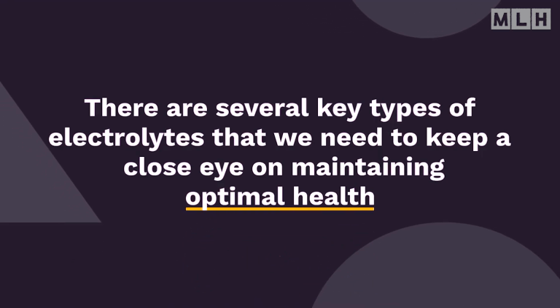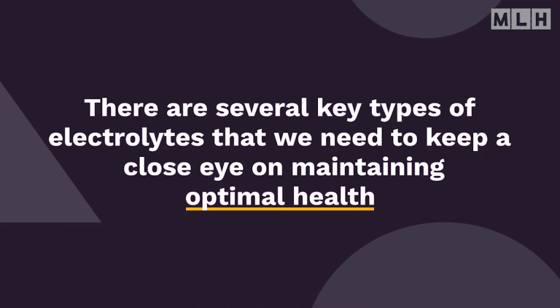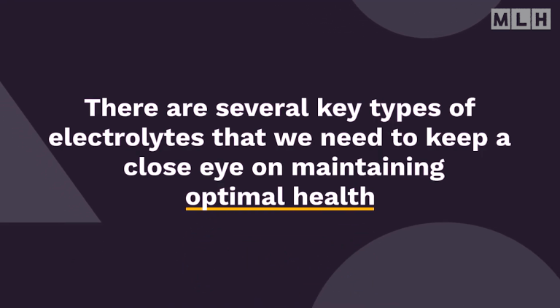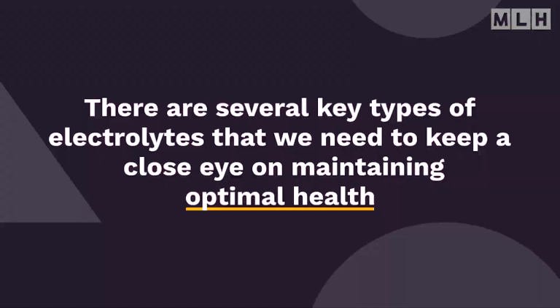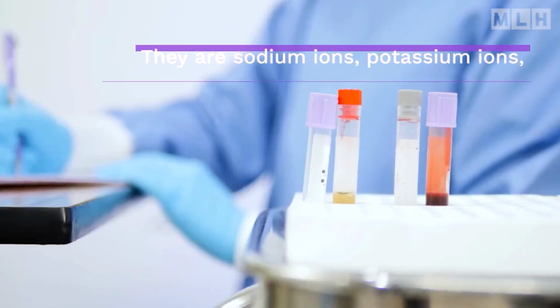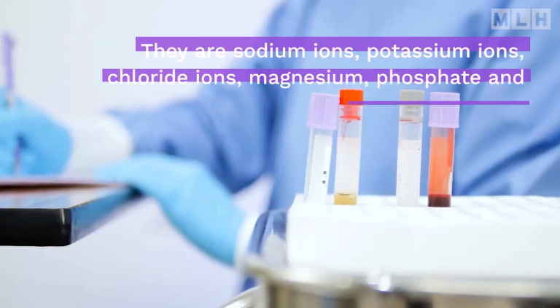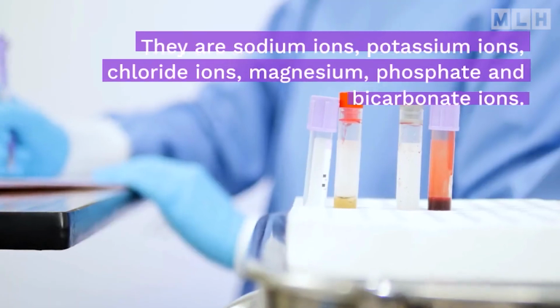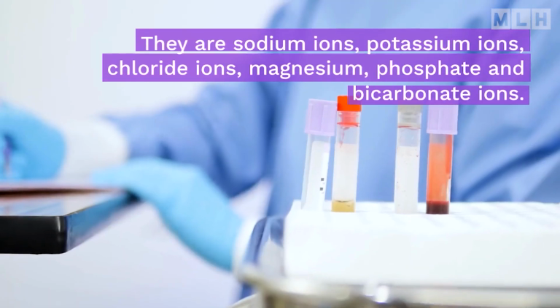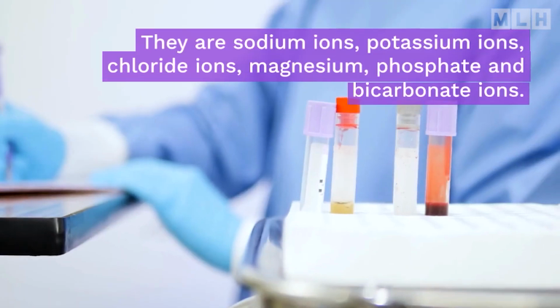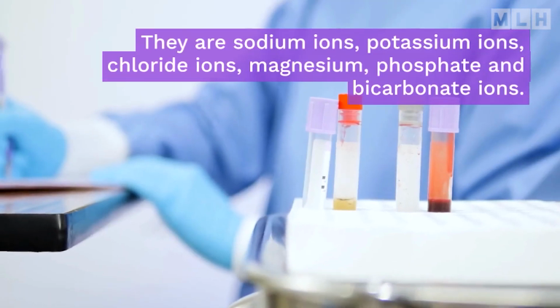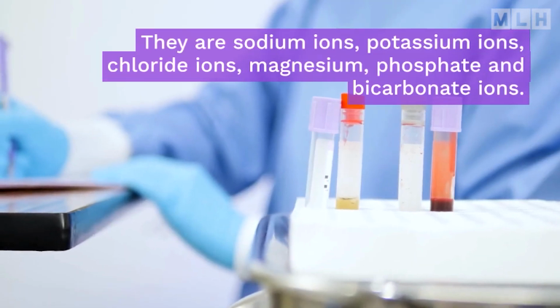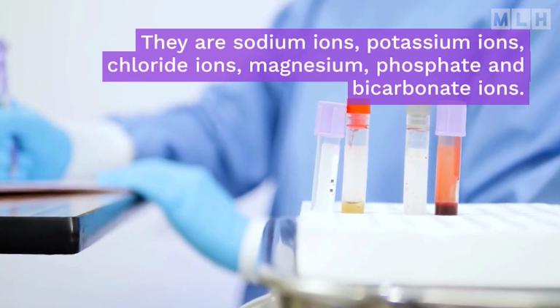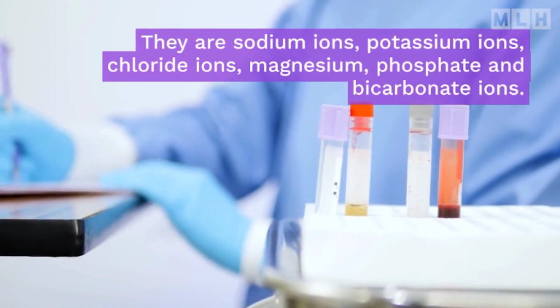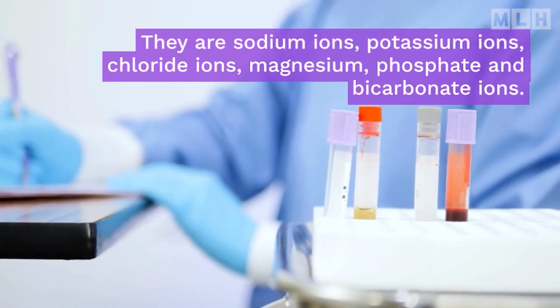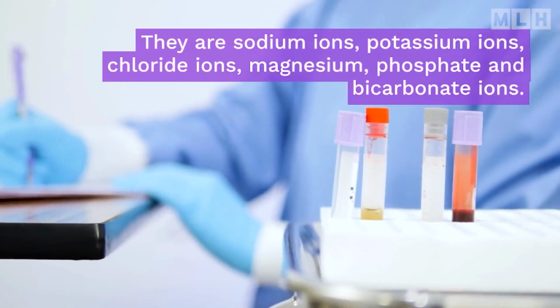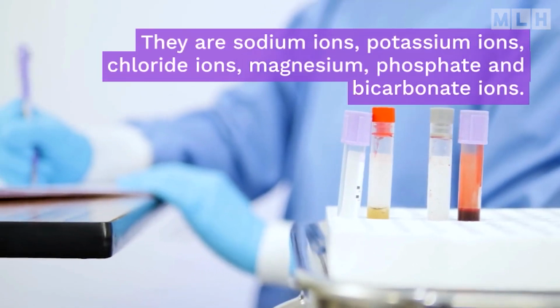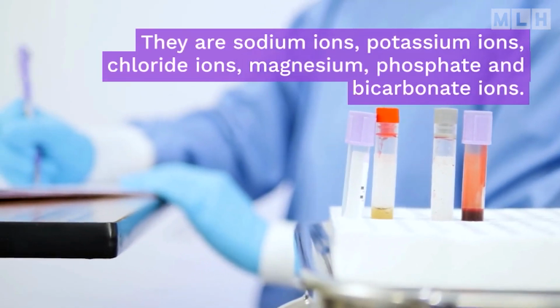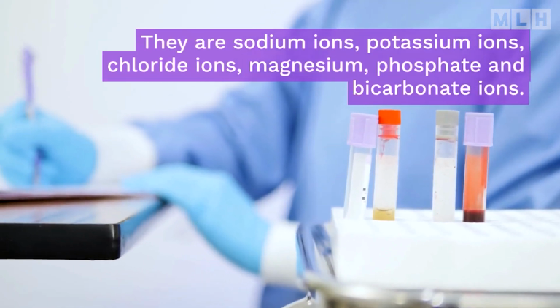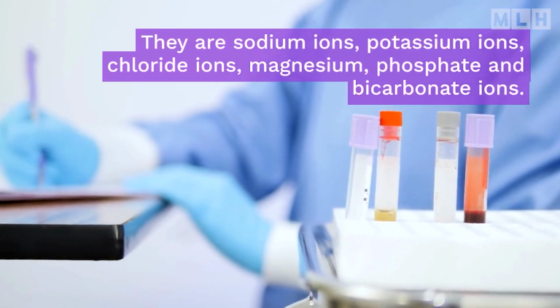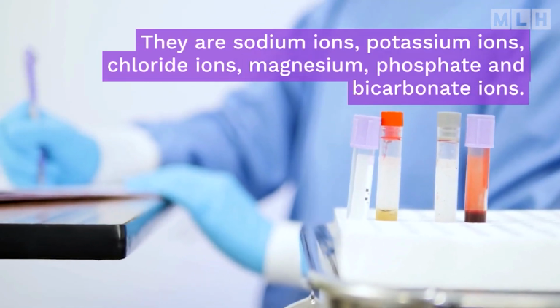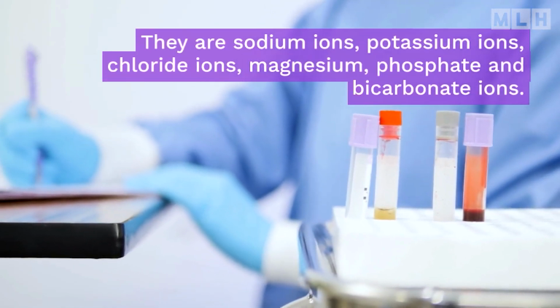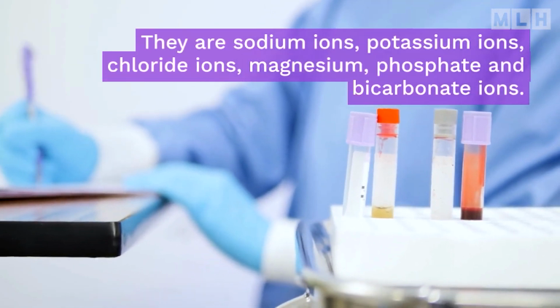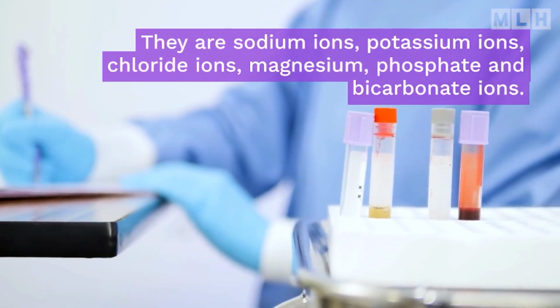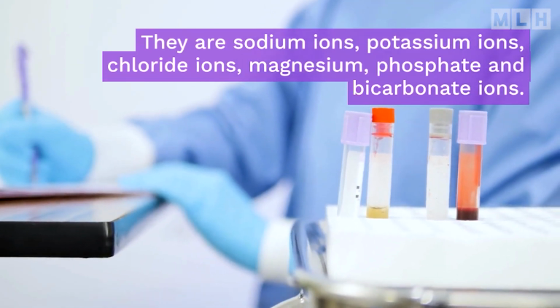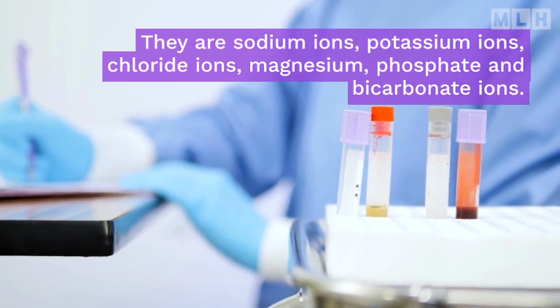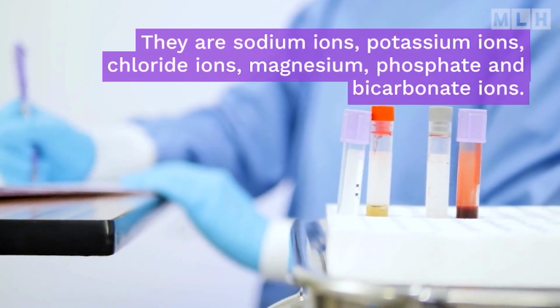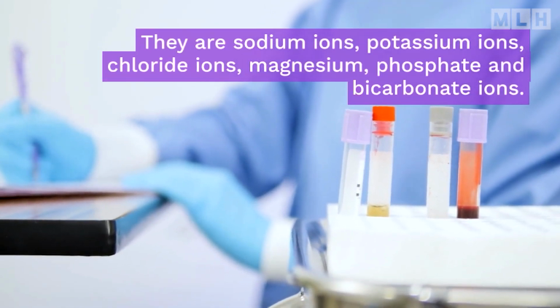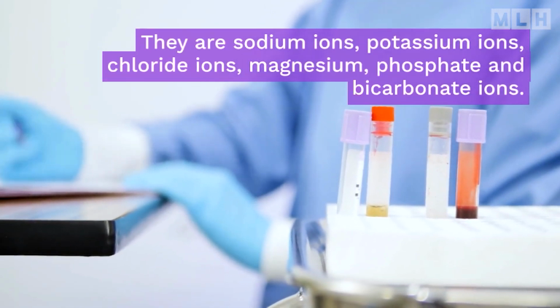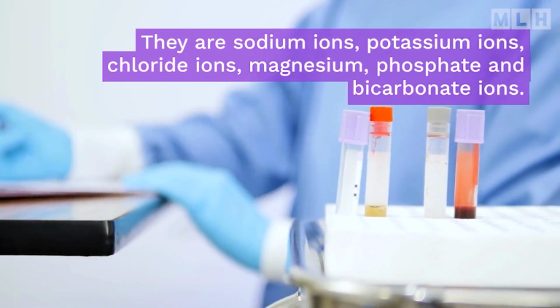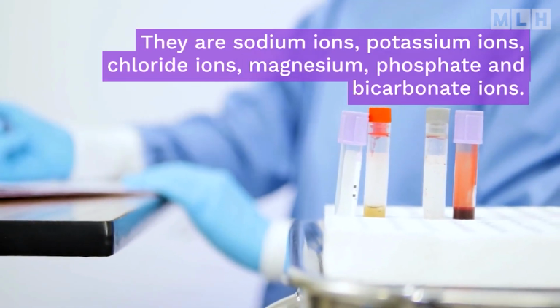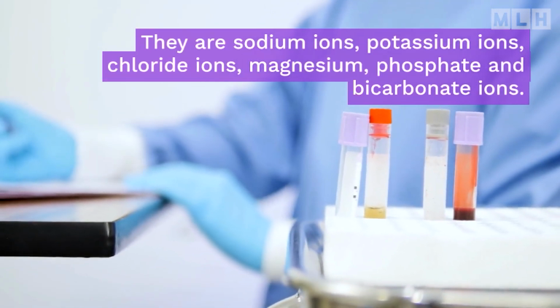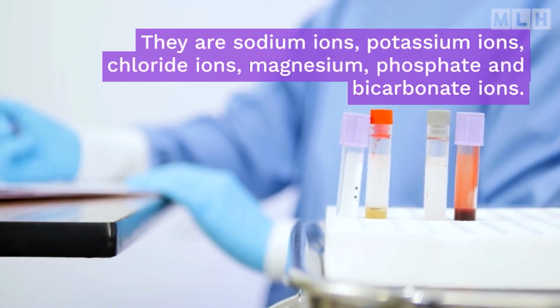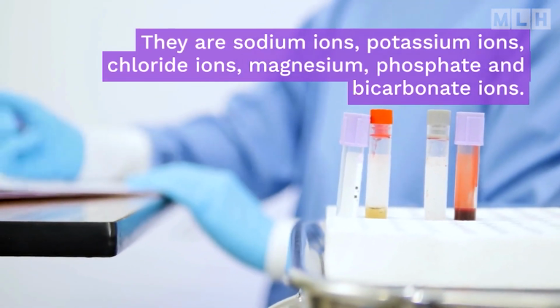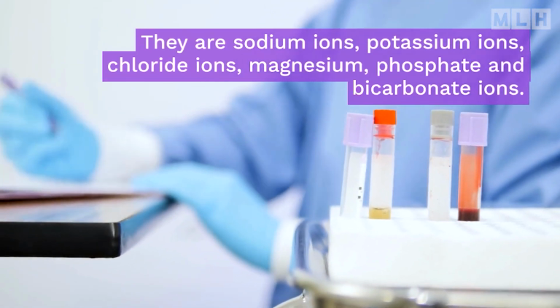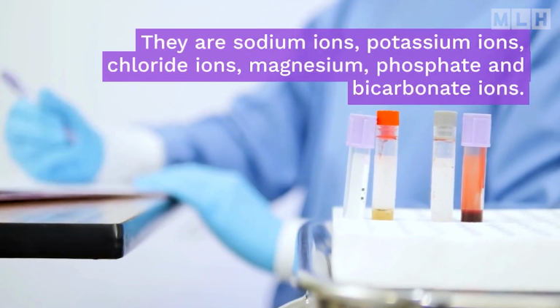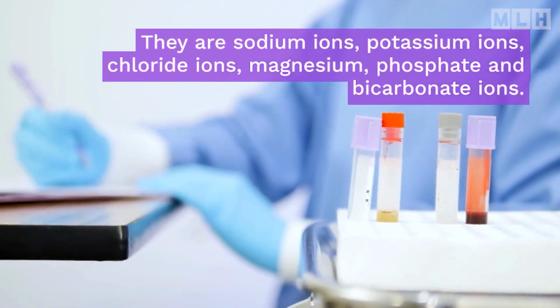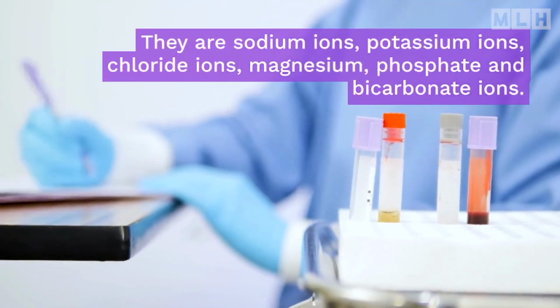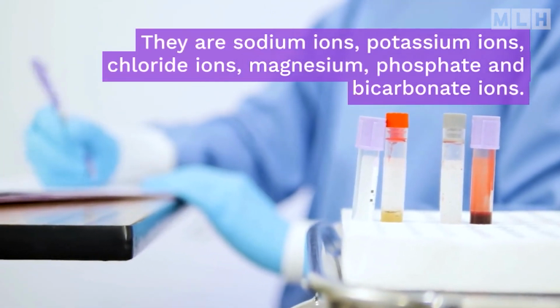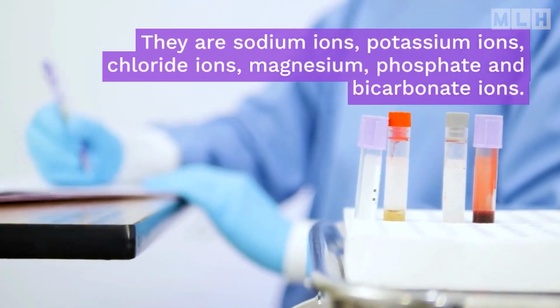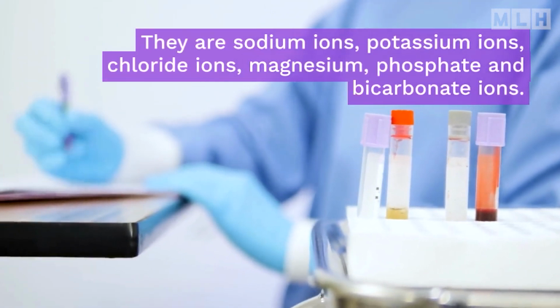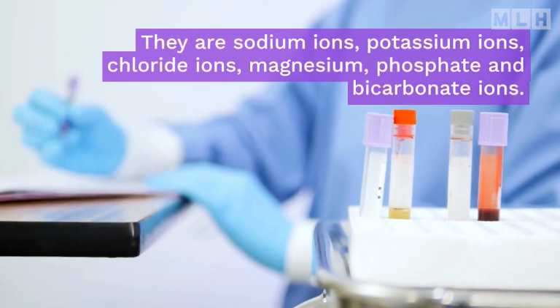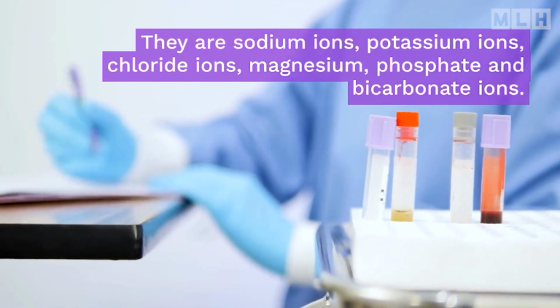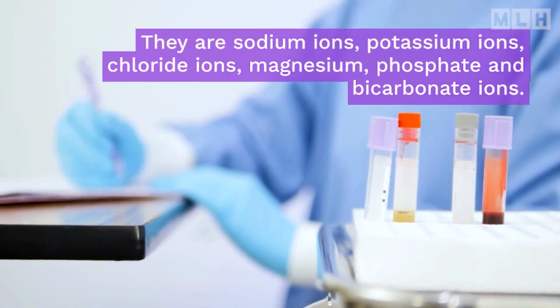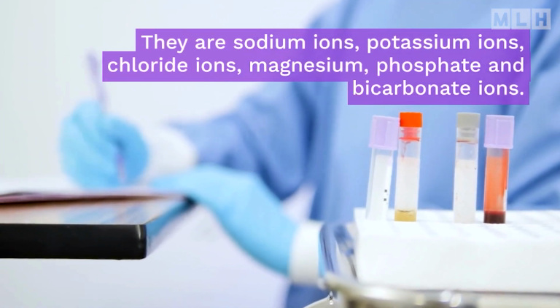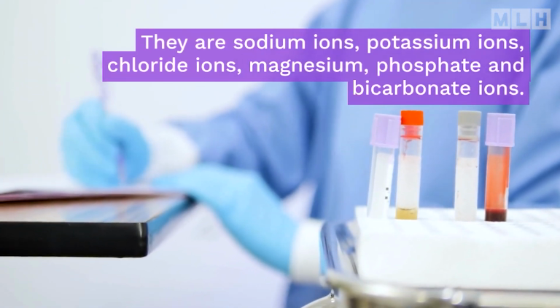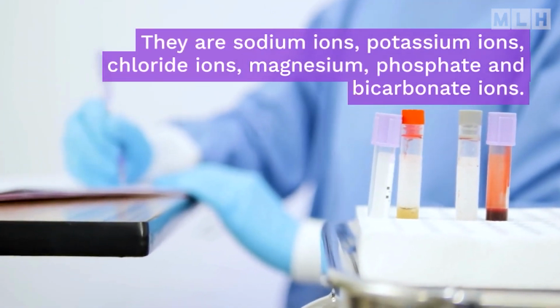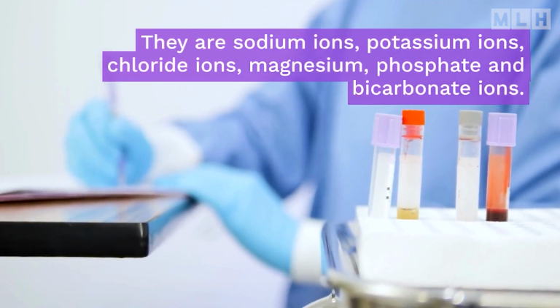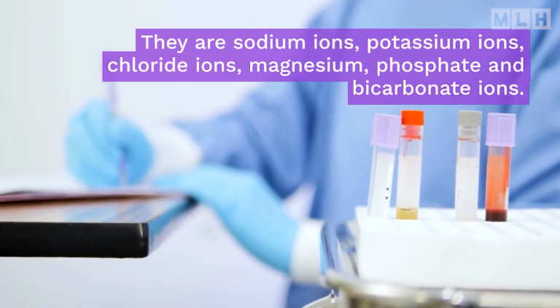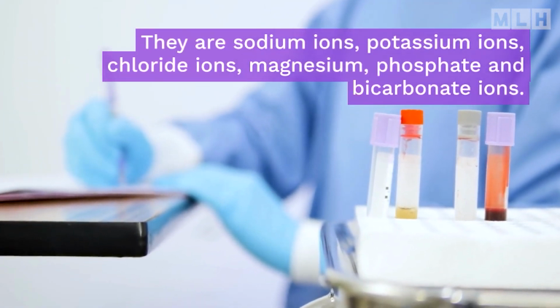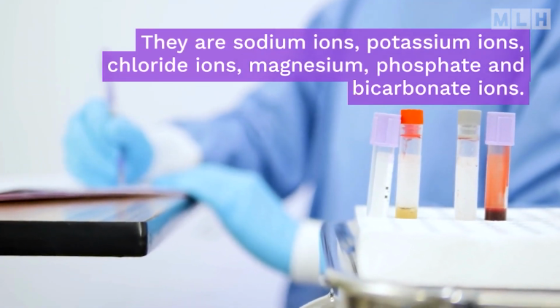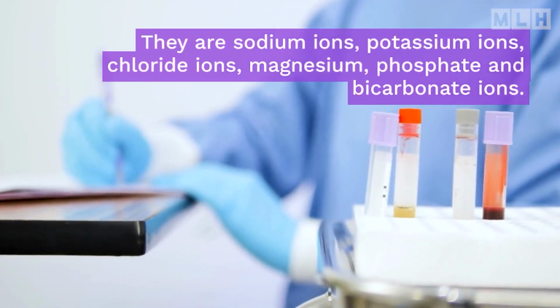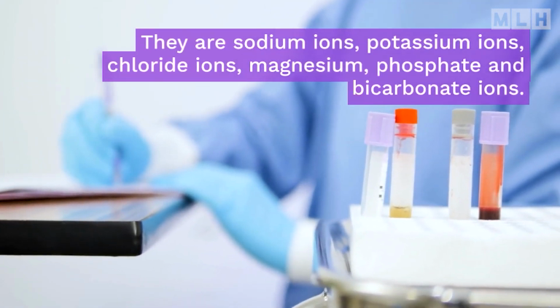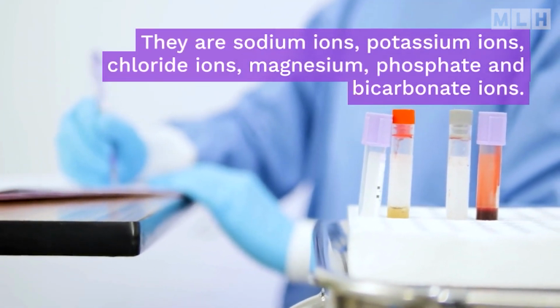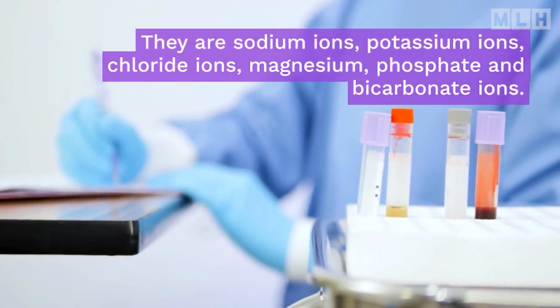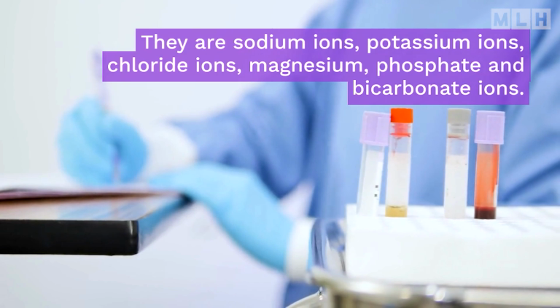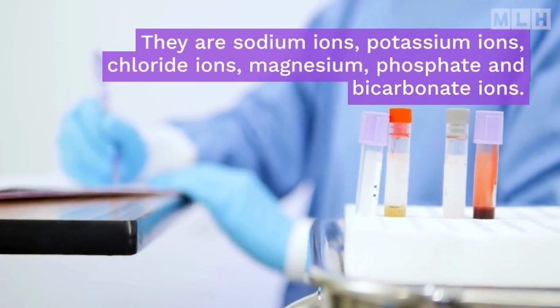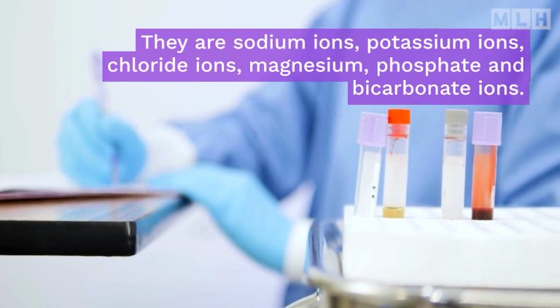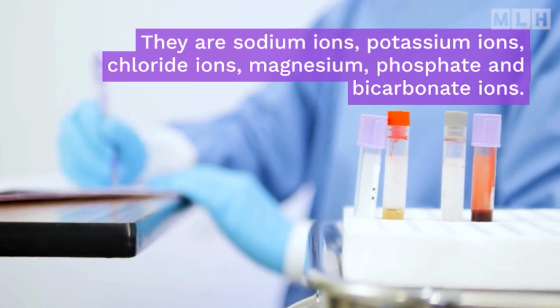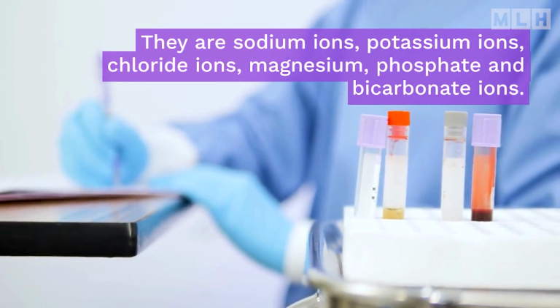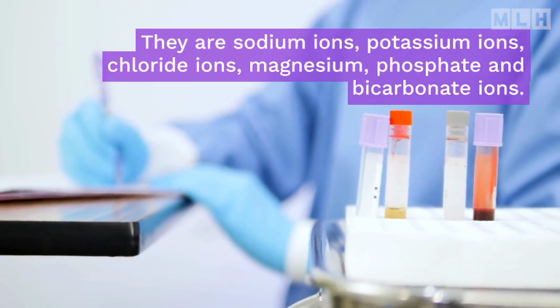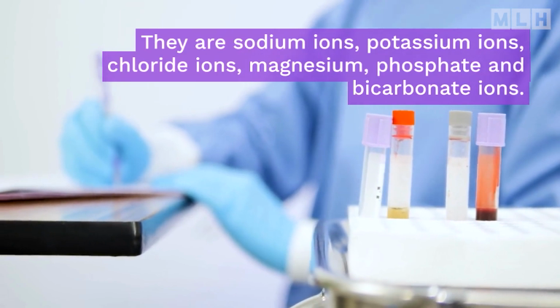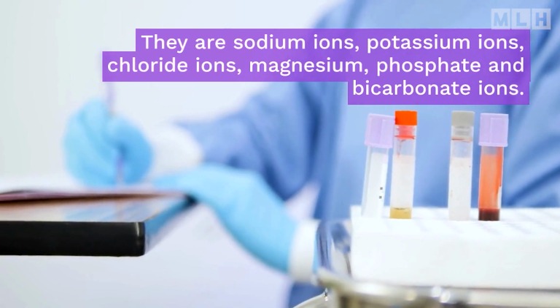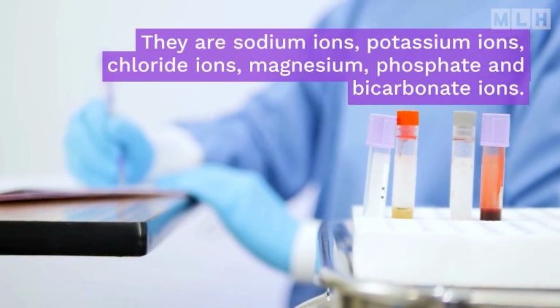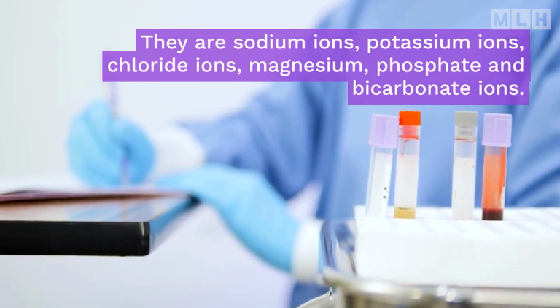They are sodium ions, potassium ions, chloride ions, magnesium, phosphate, and bicarbonate ions.